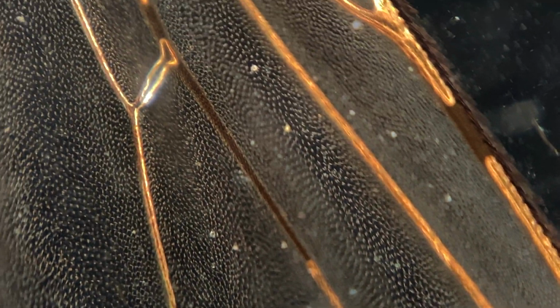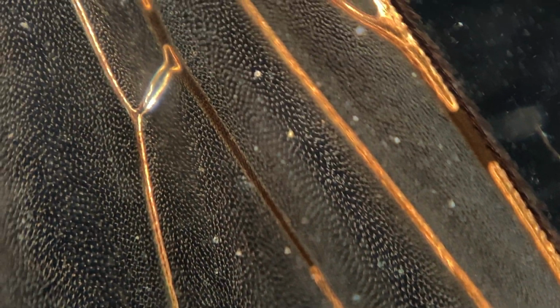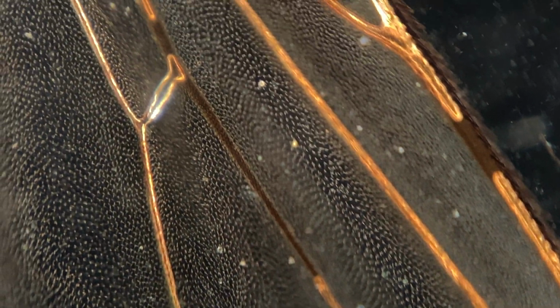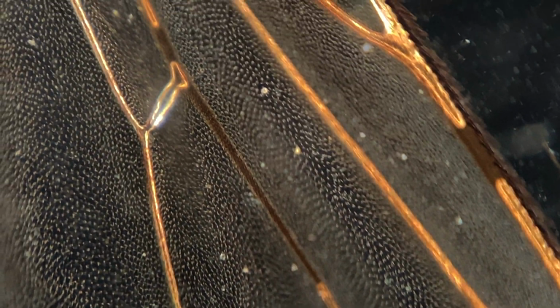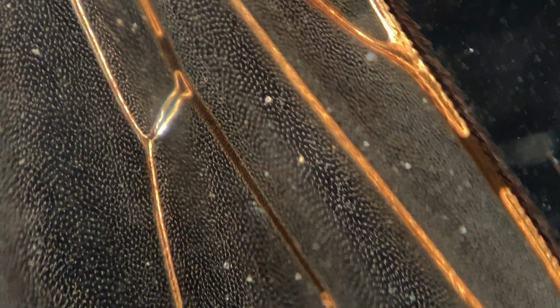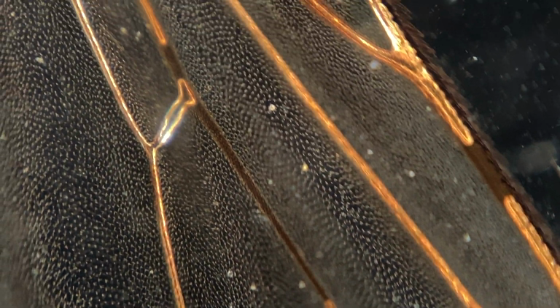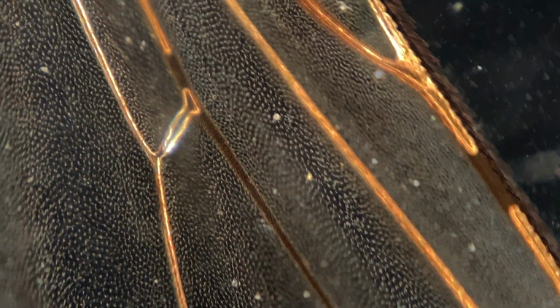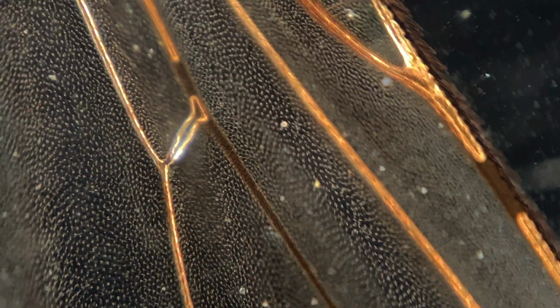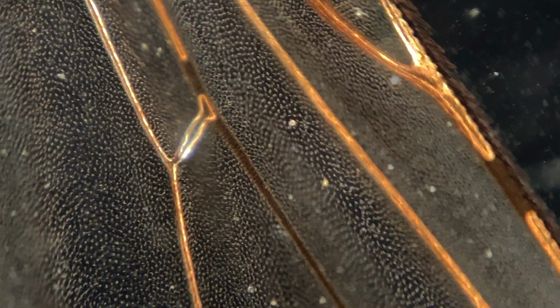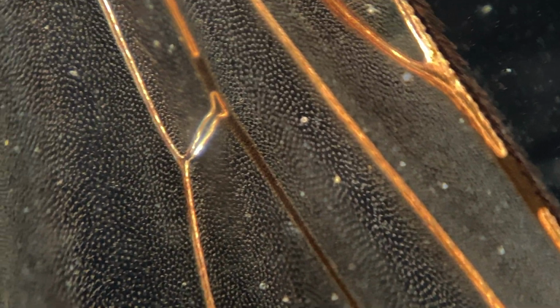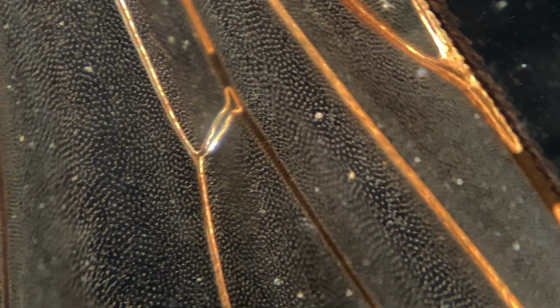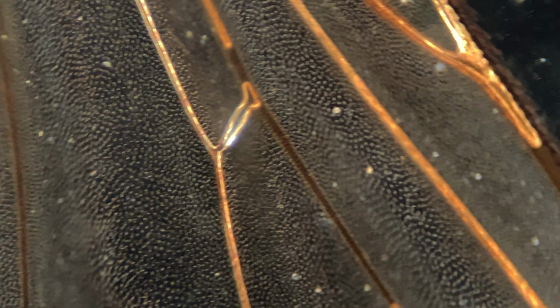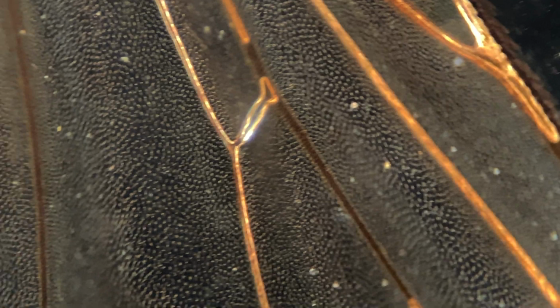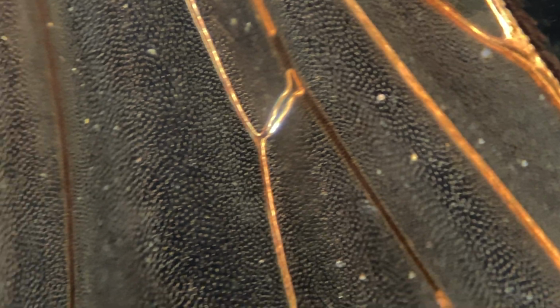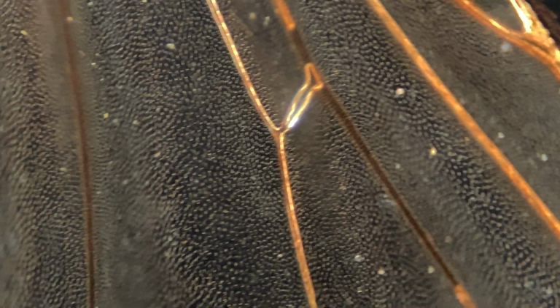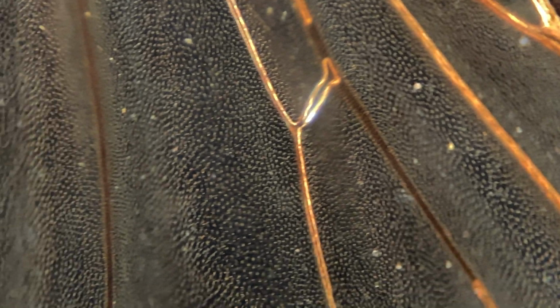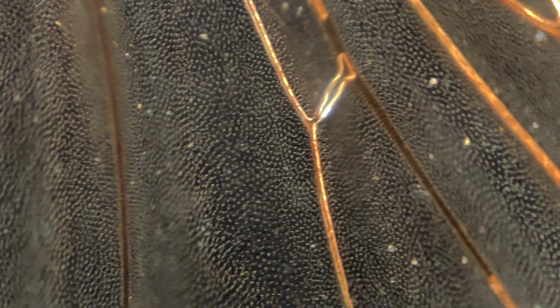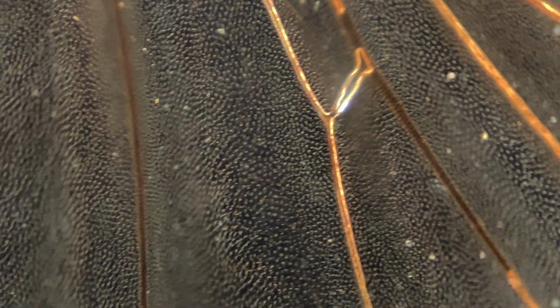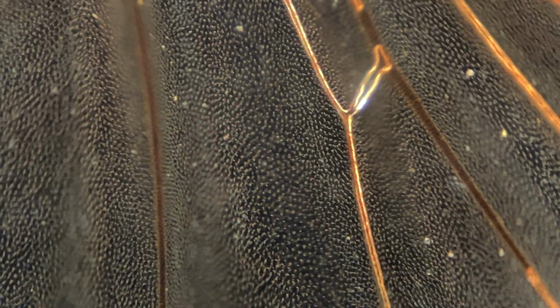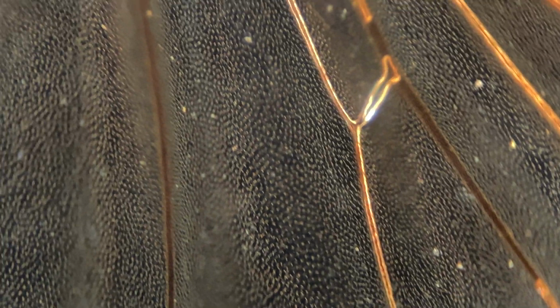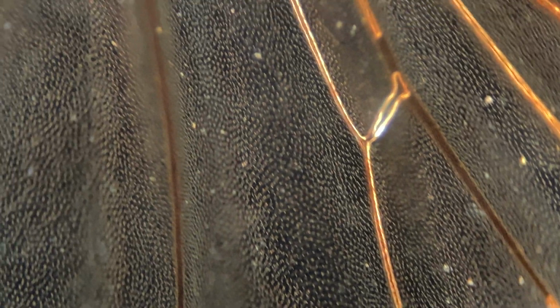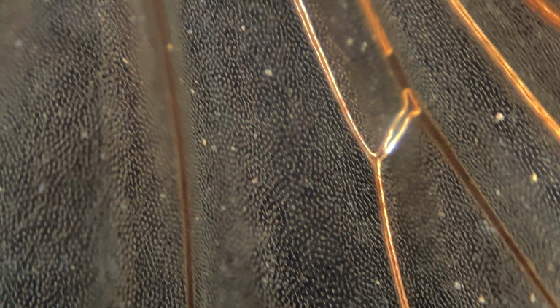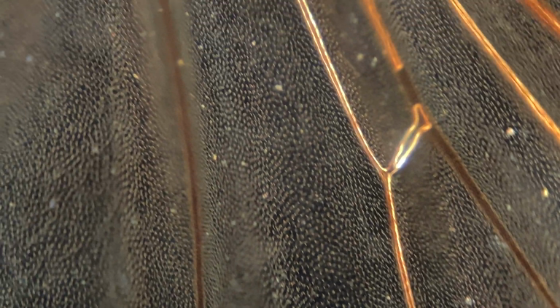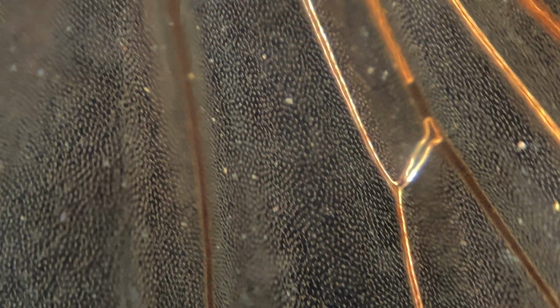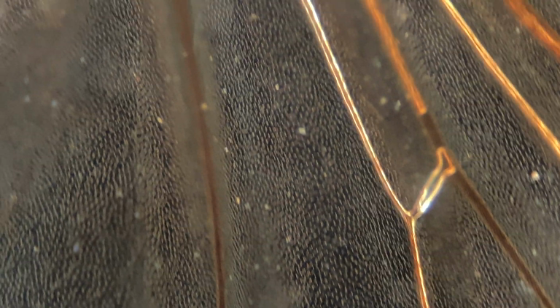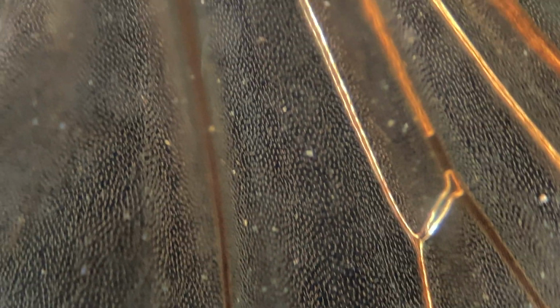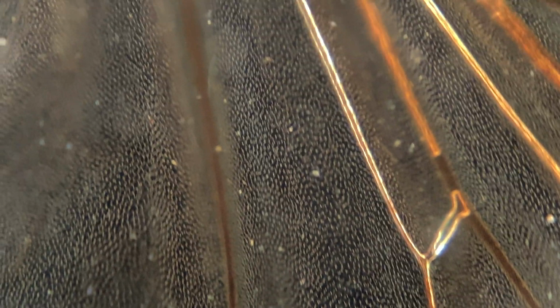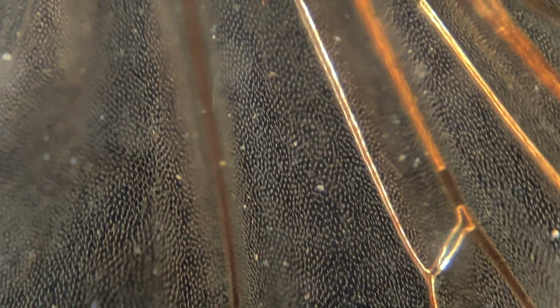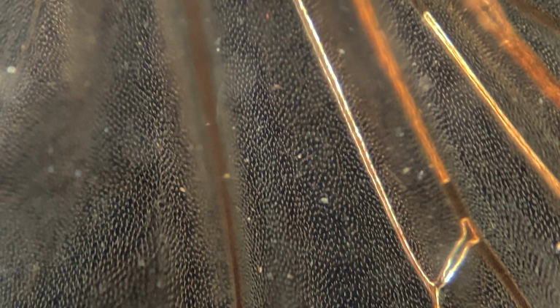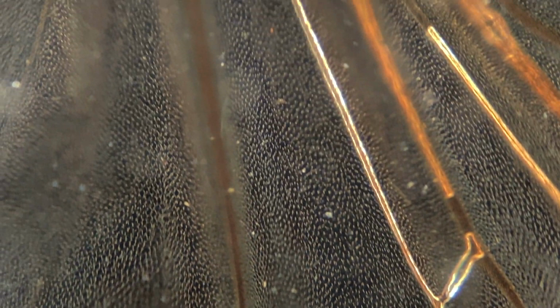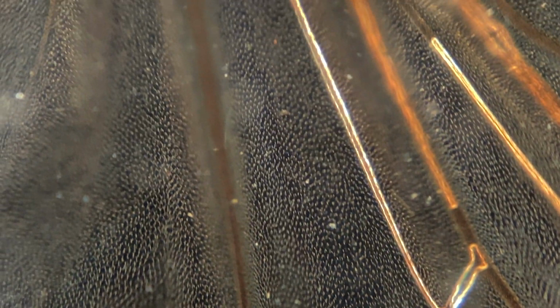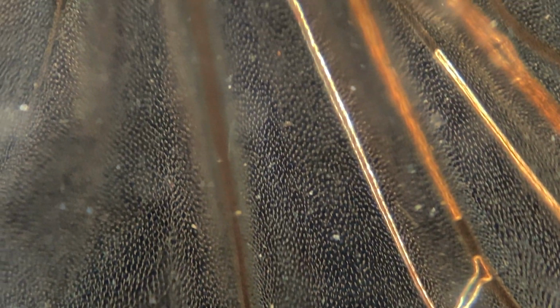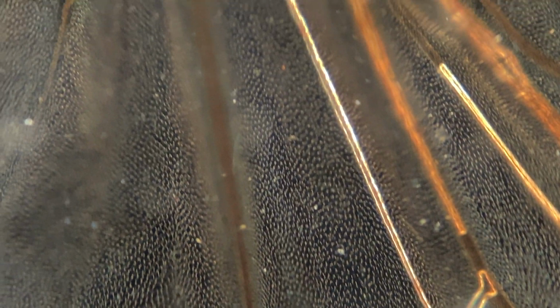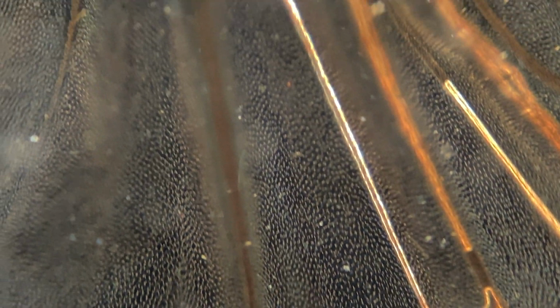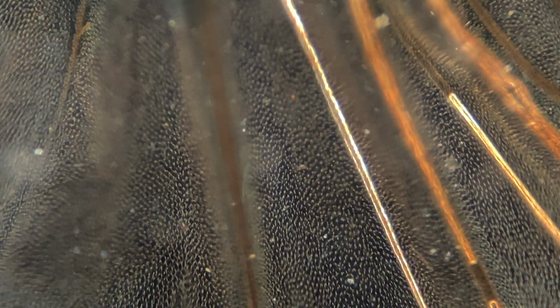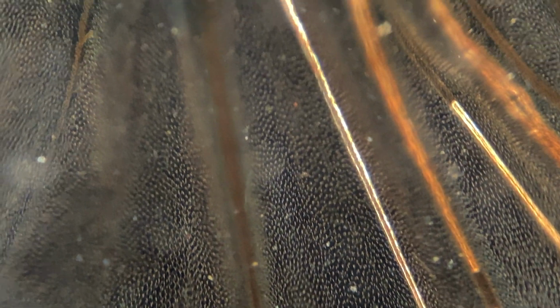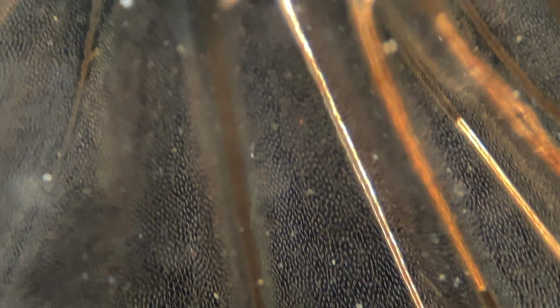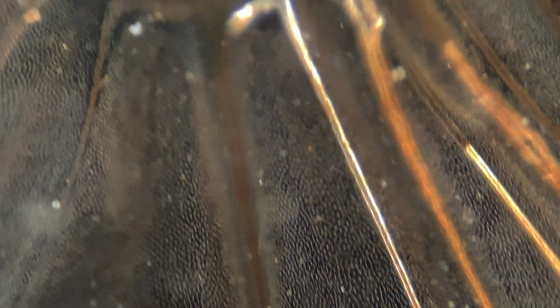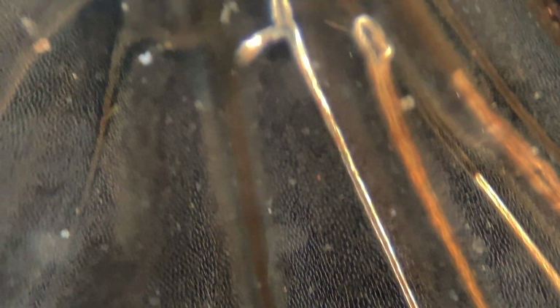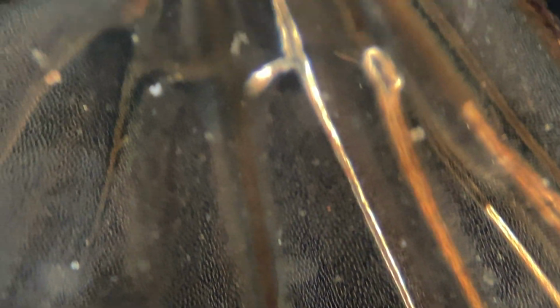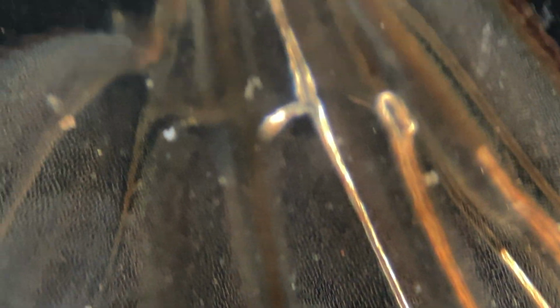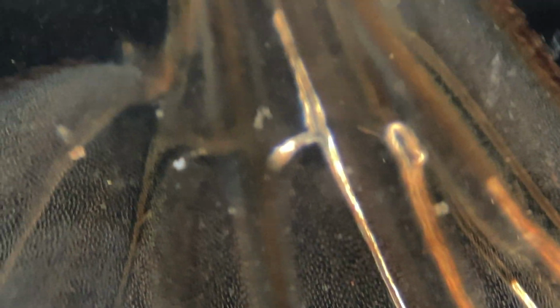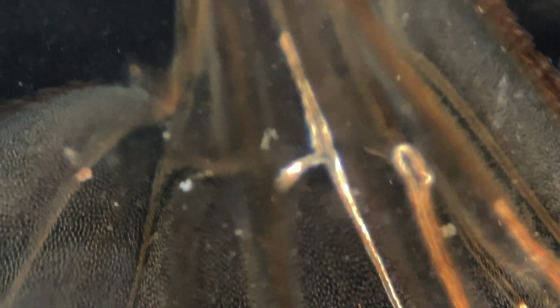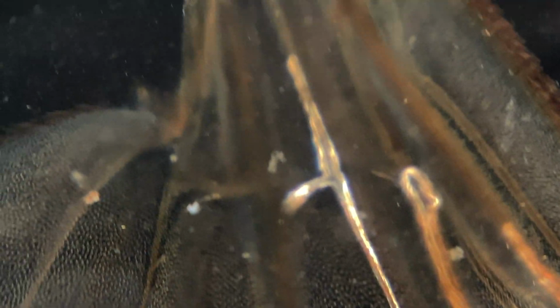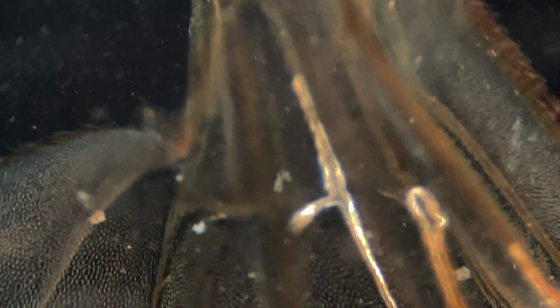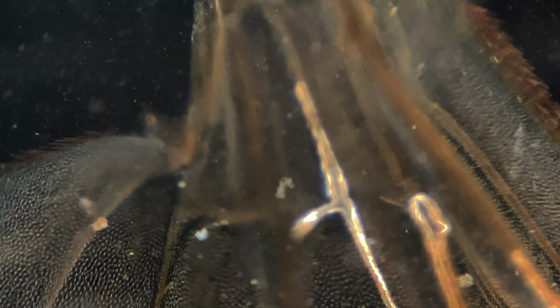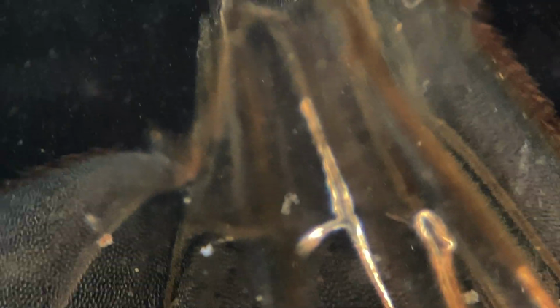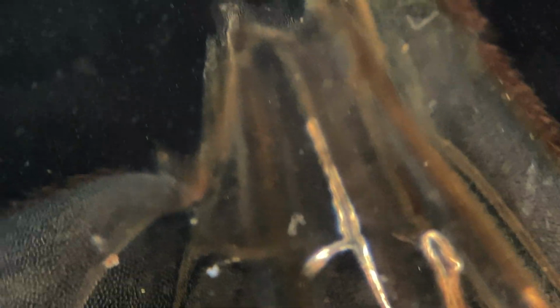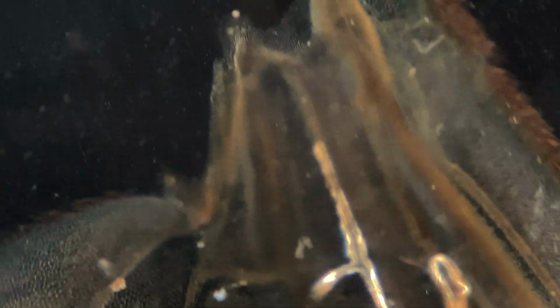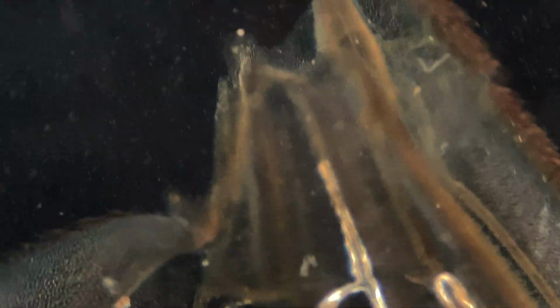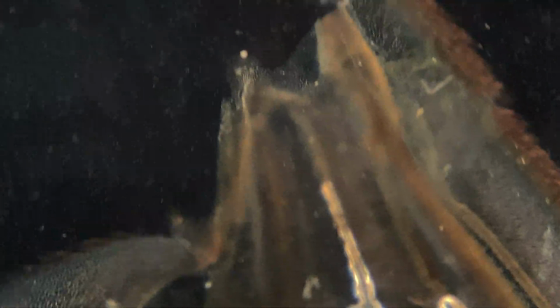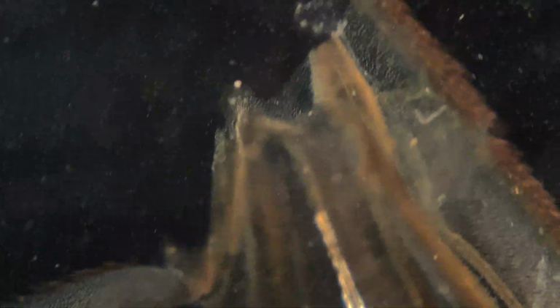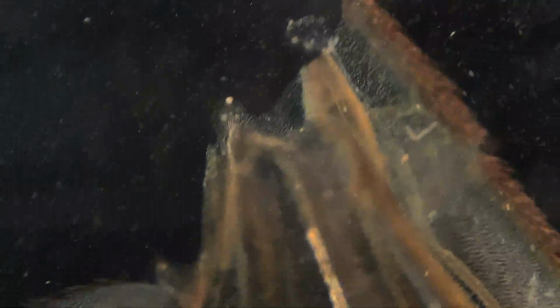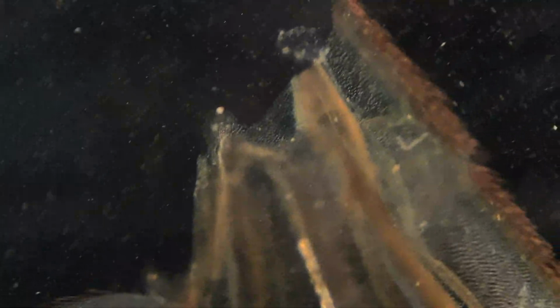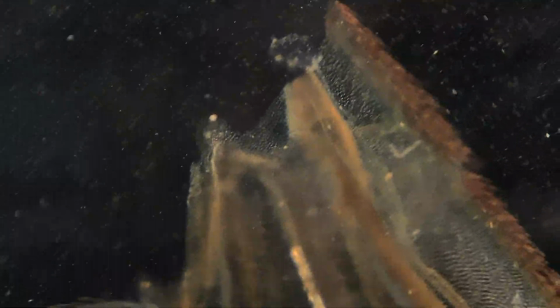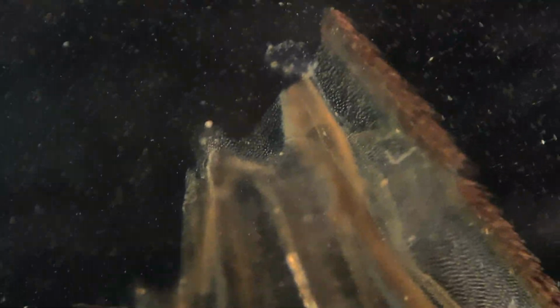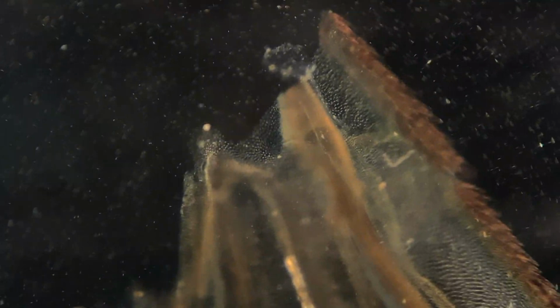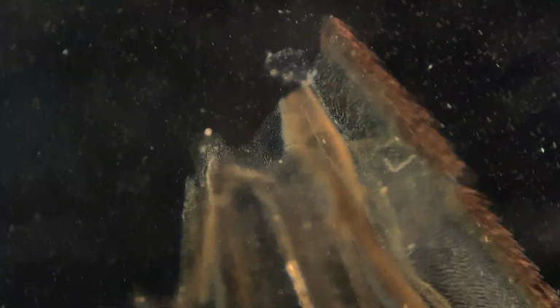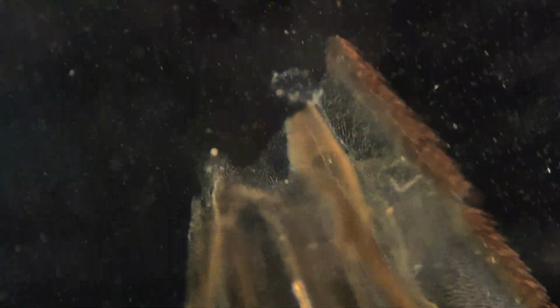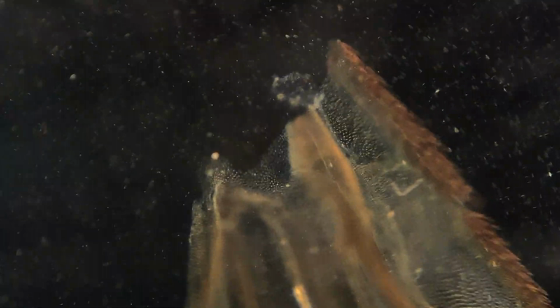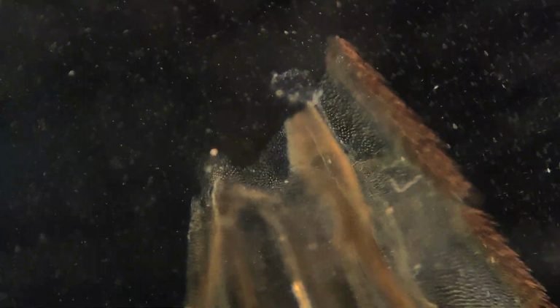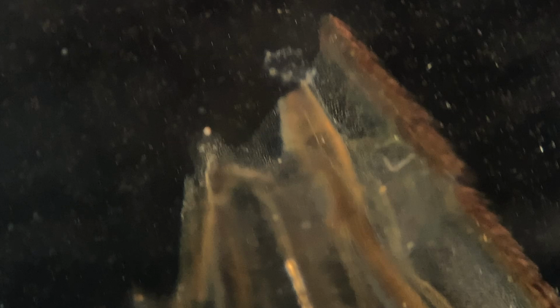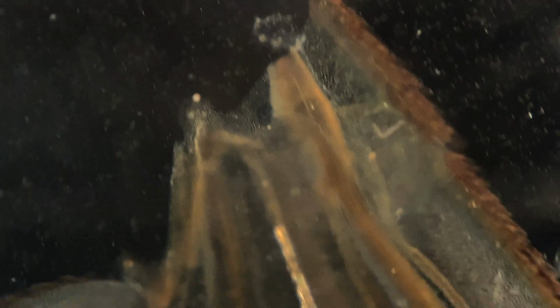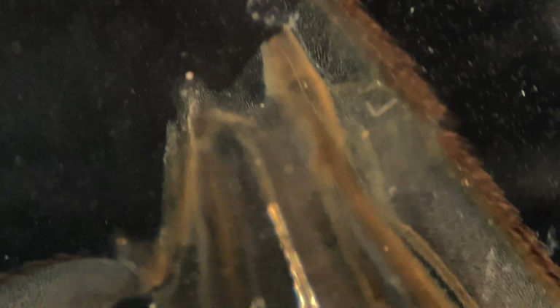And this is kind of the main difference between housefly wings and butterfly wings. Butterfly wings are covered in scales, and the scales are a lot prettier, in my opinion at least, than these hairy wings.